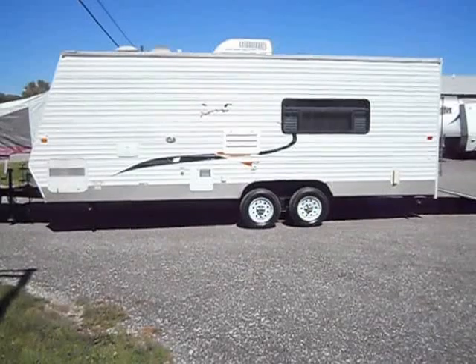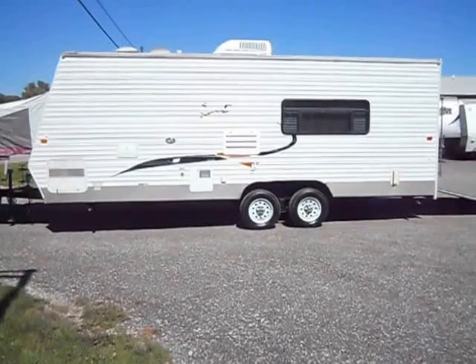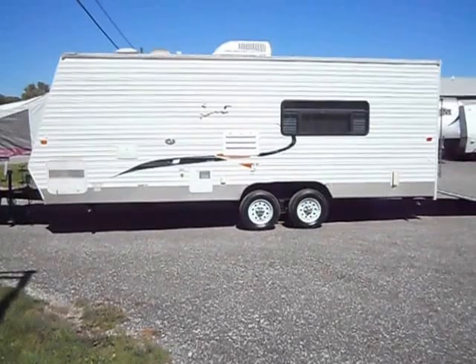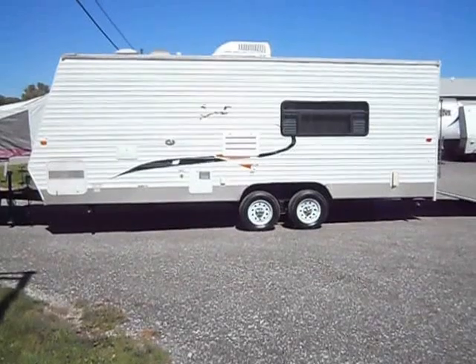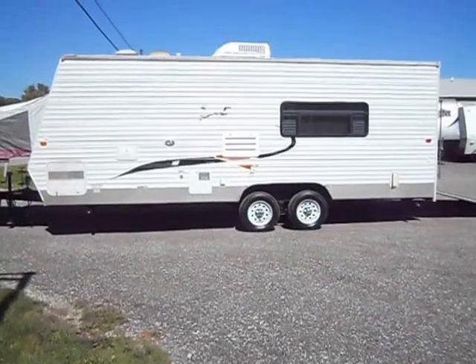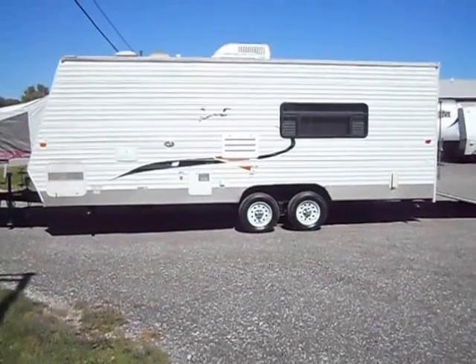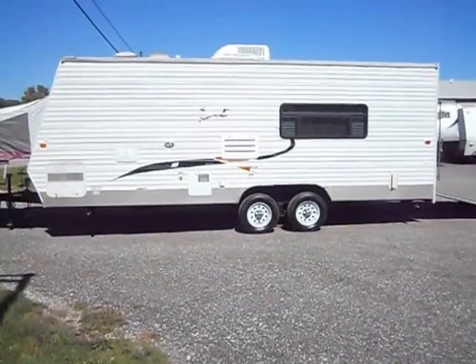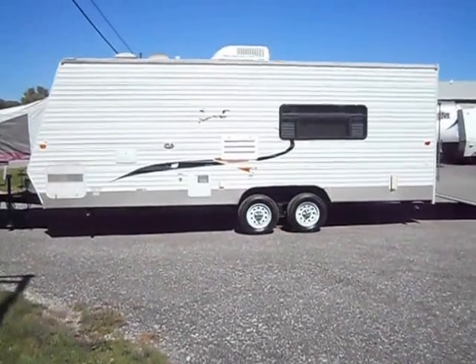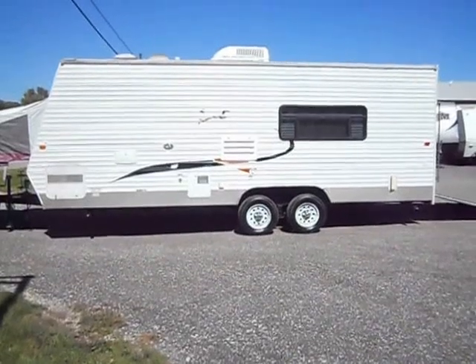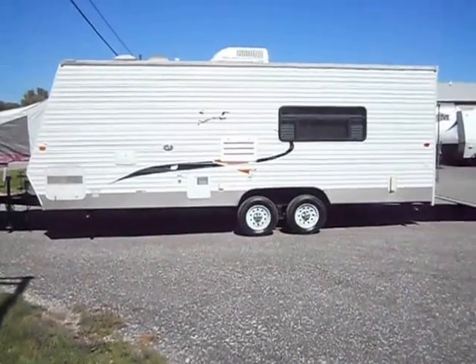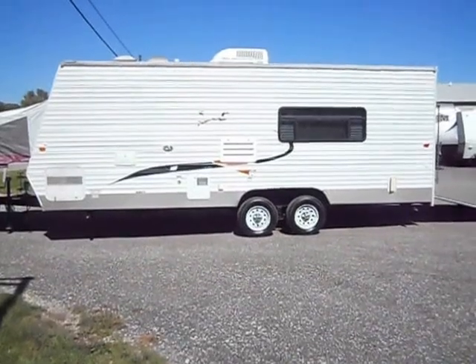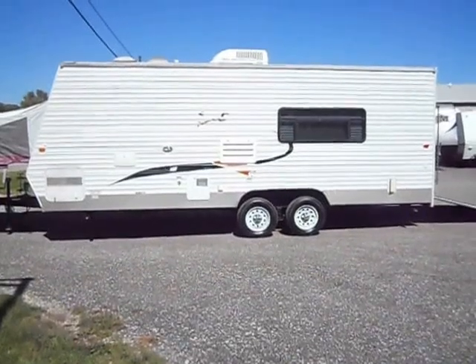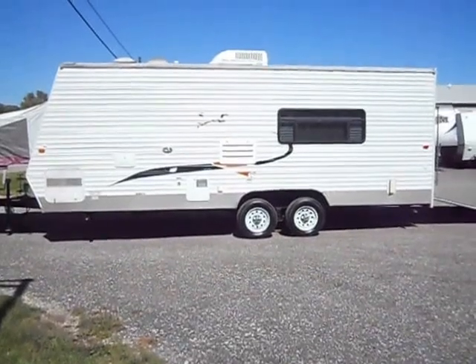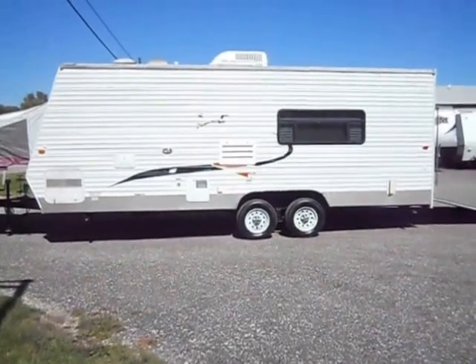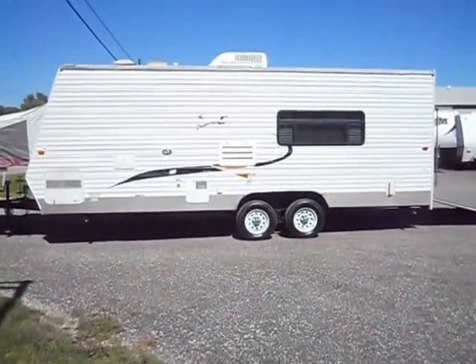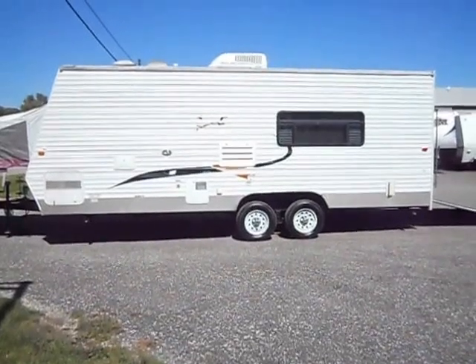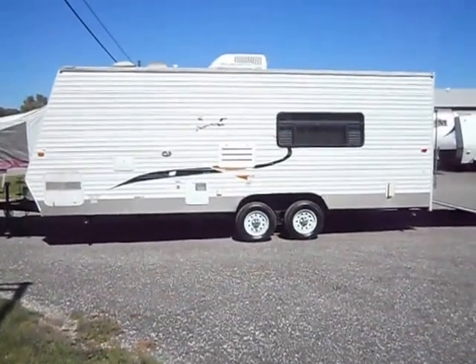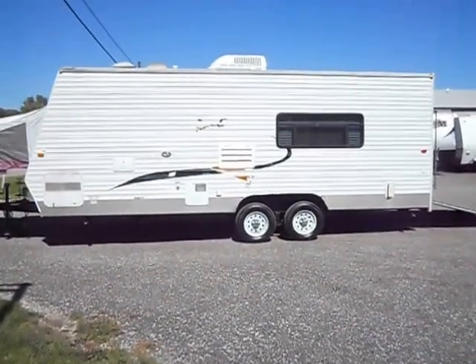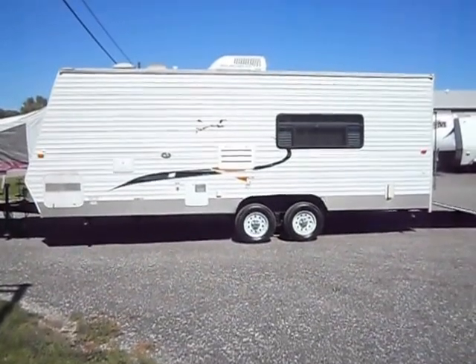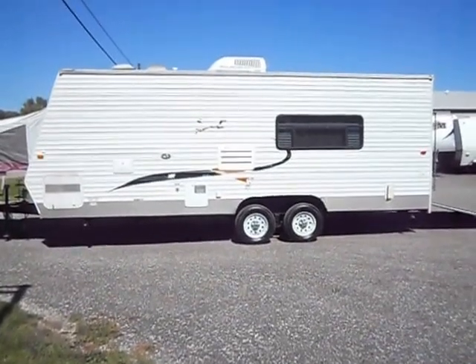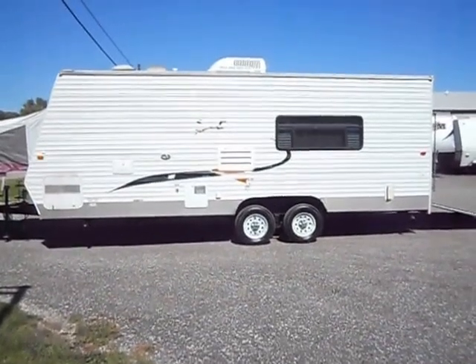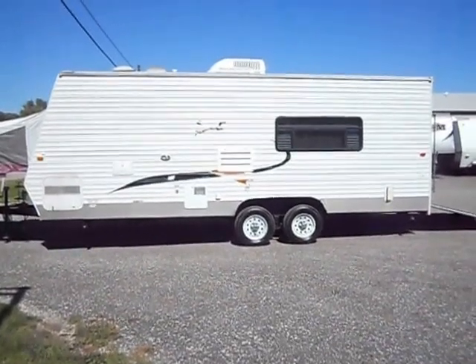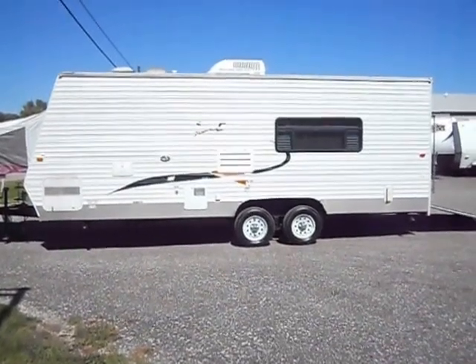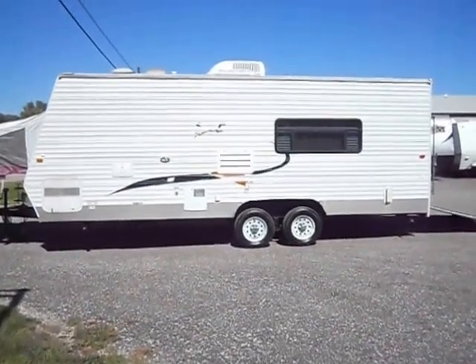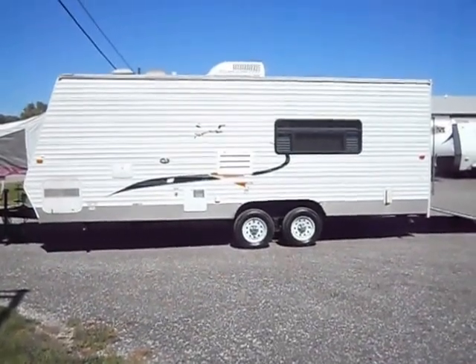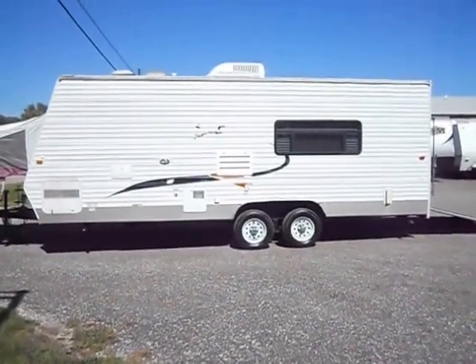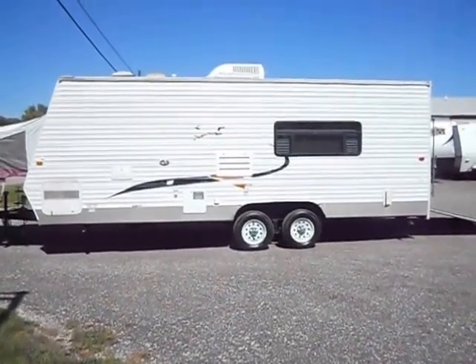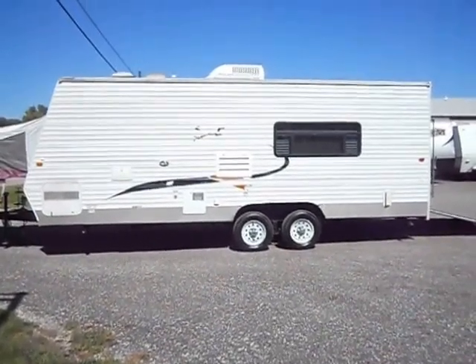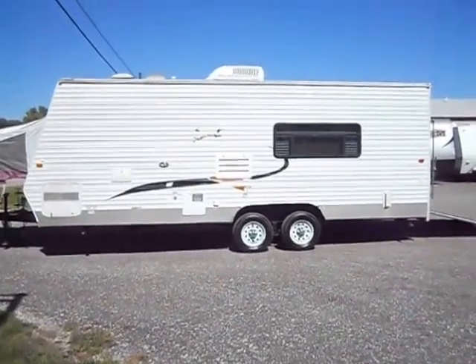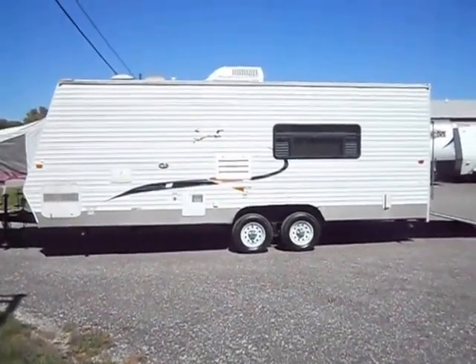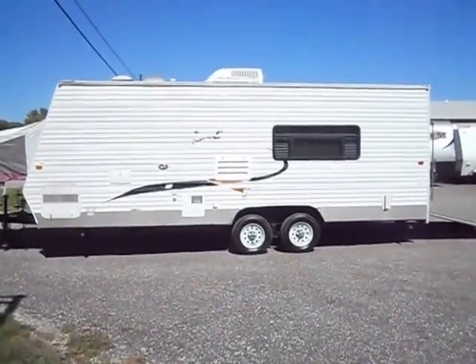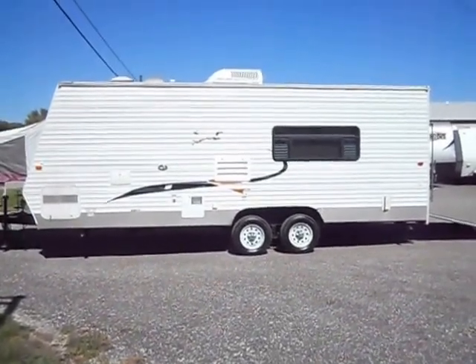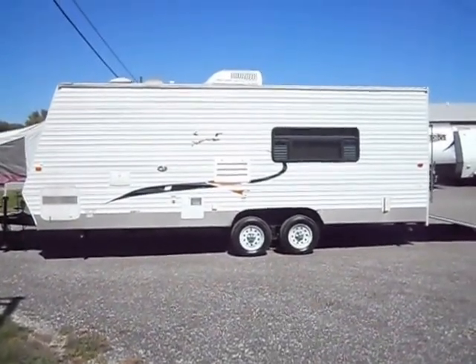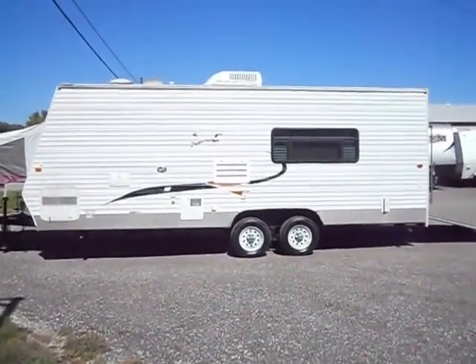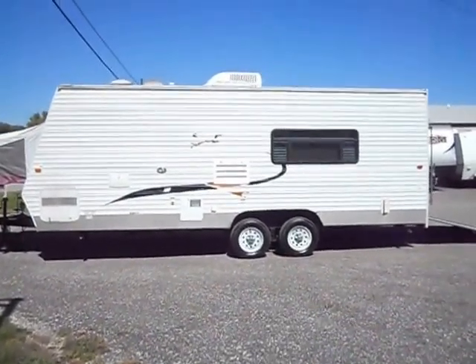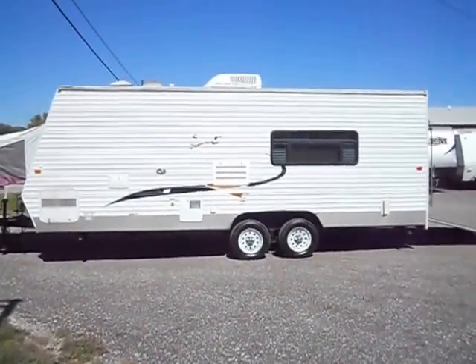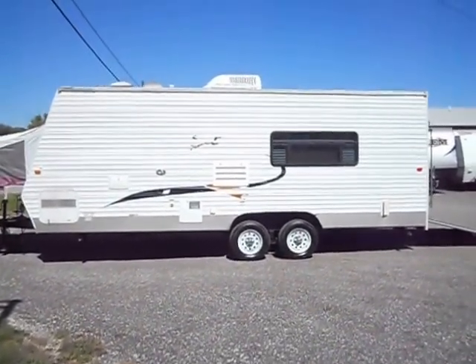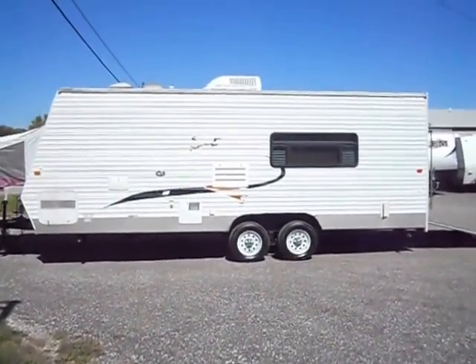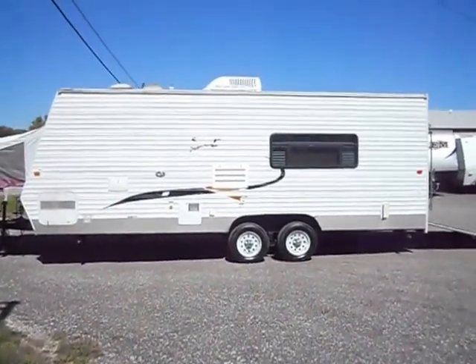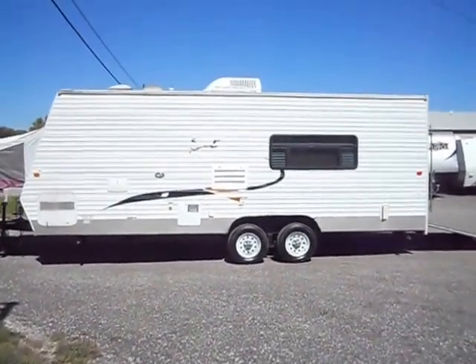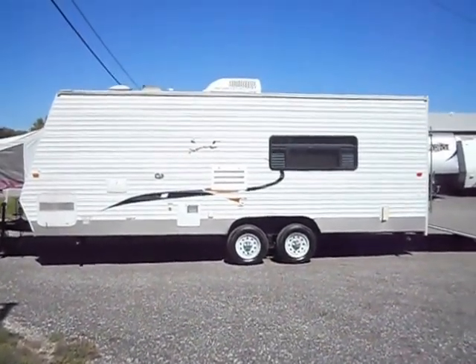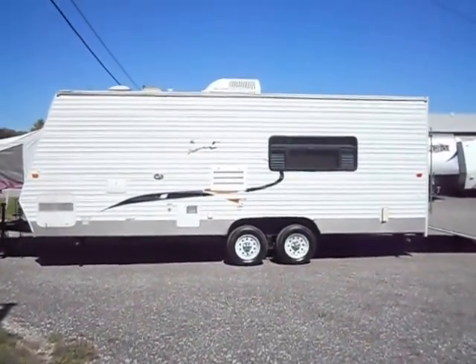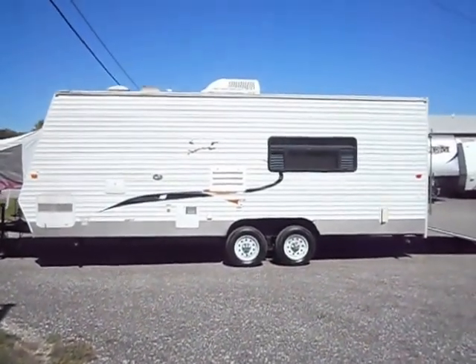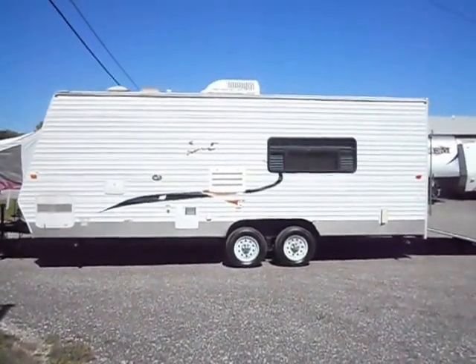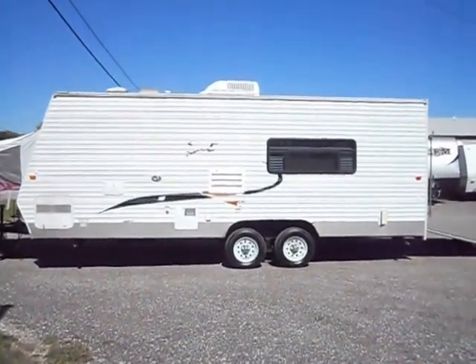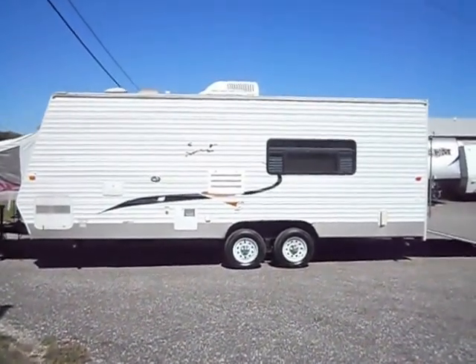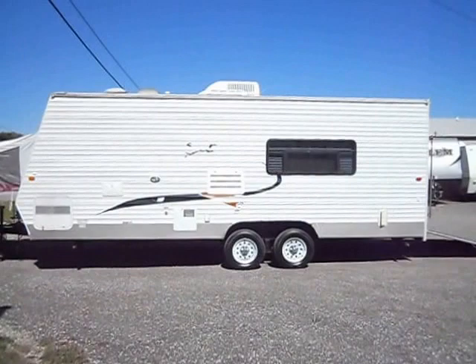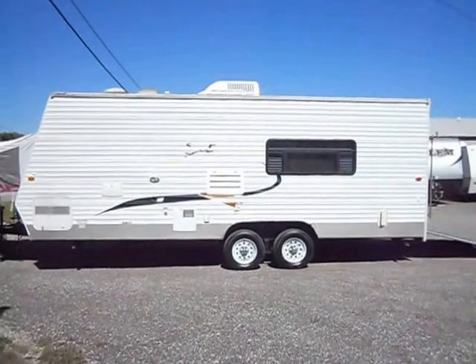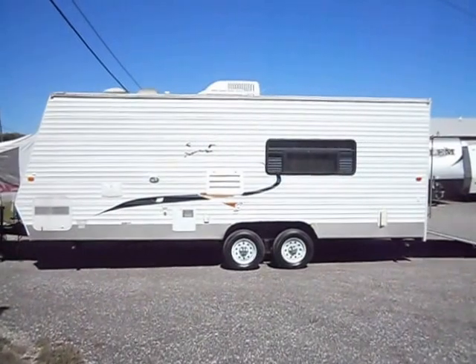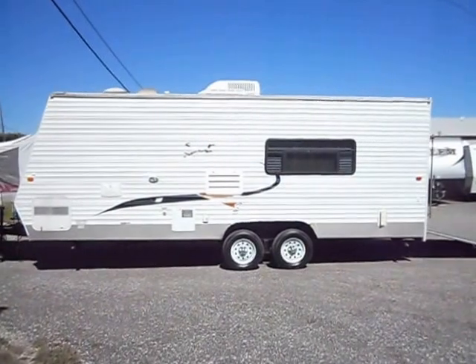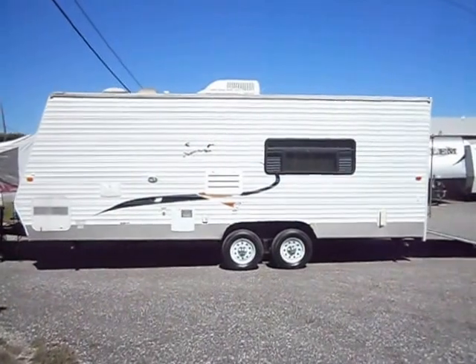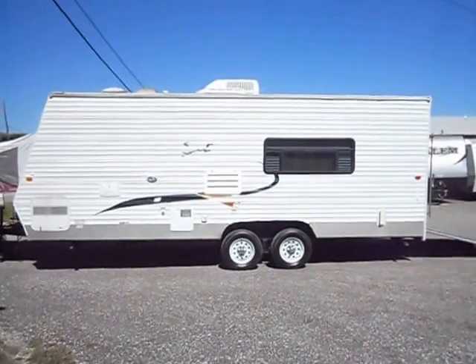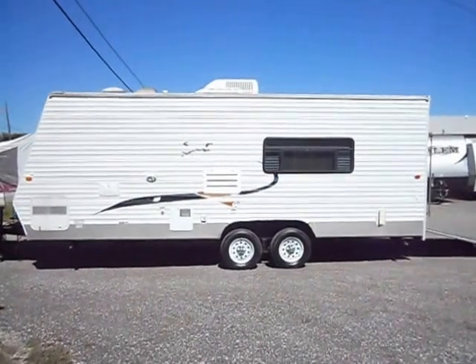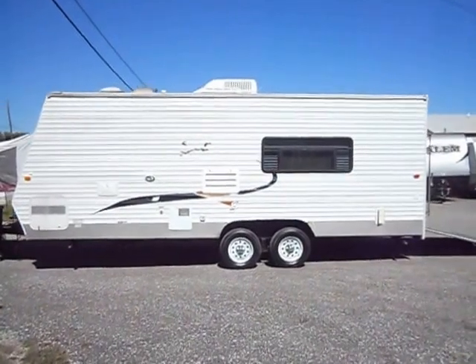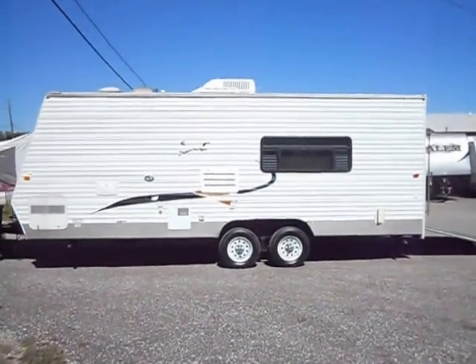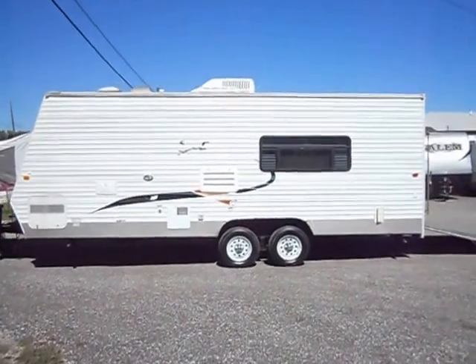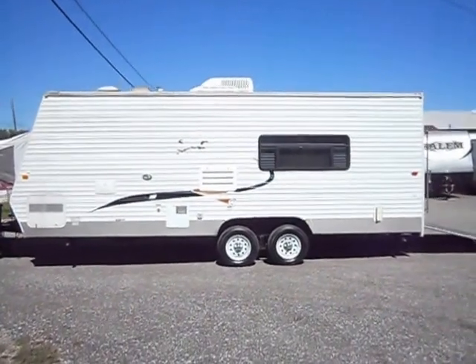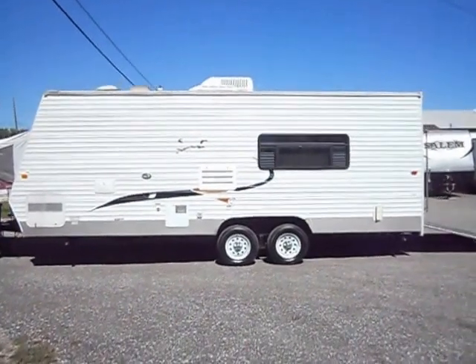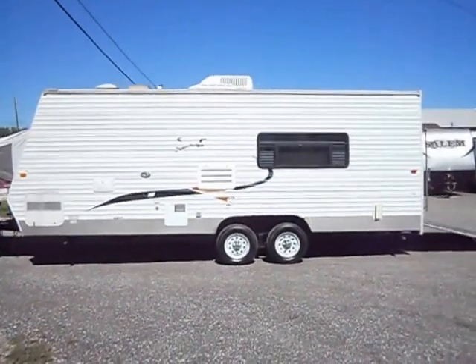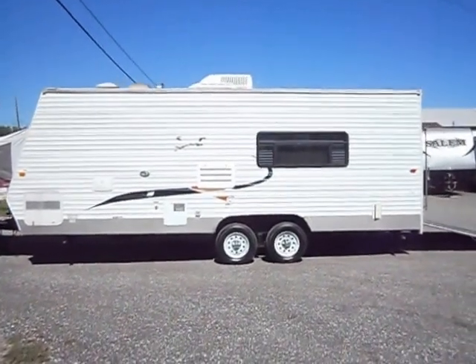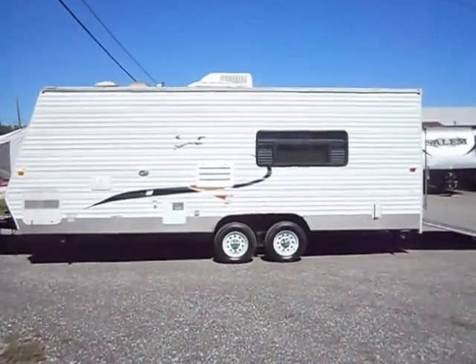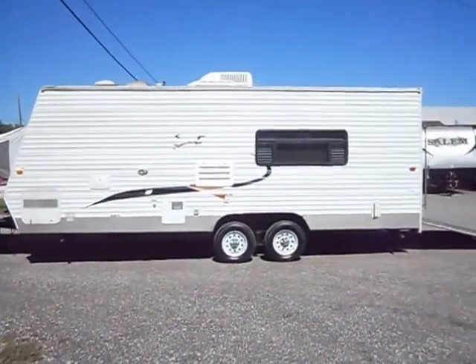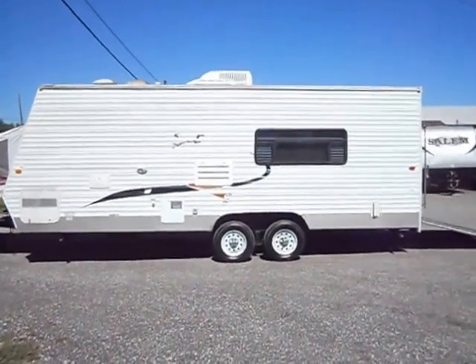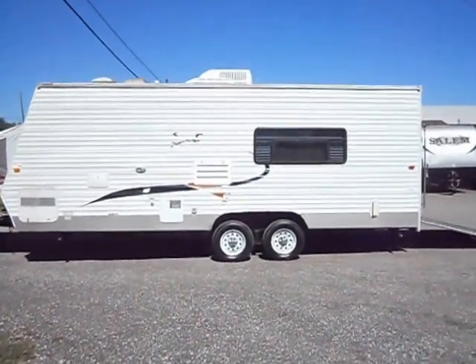Welcome to 4Z's RVs. Today what we have for sale is a 2006 KZ Sportsman Sportster 22.